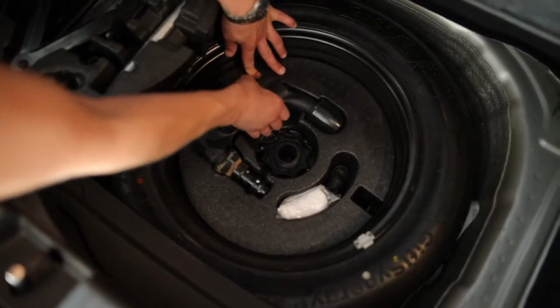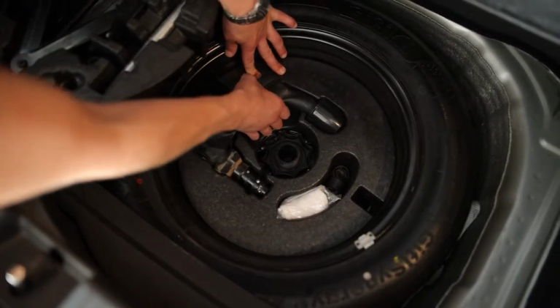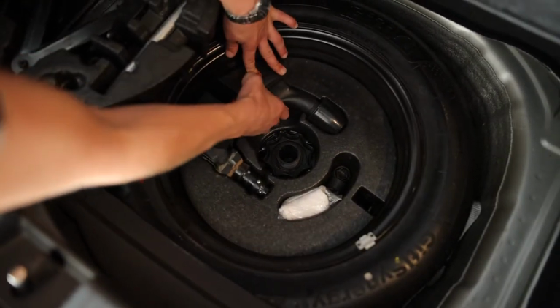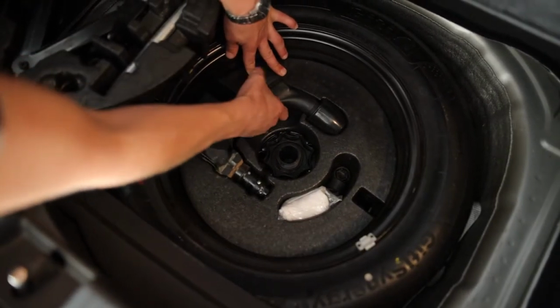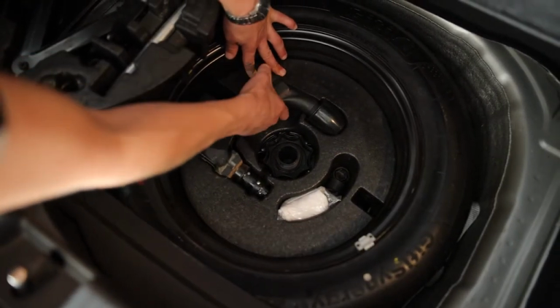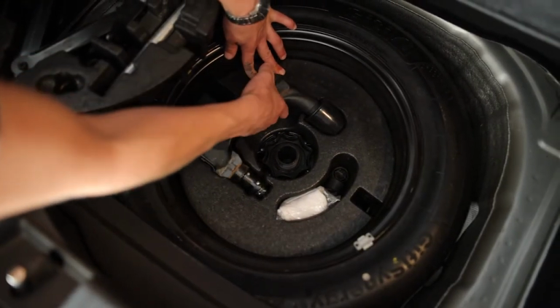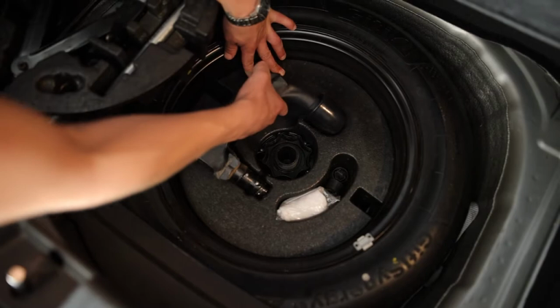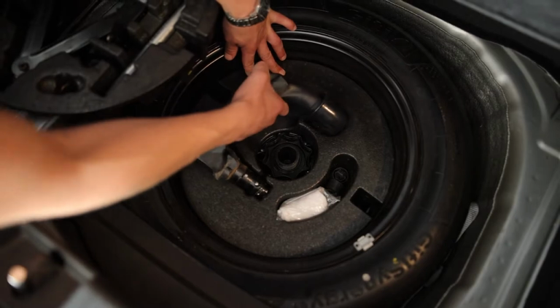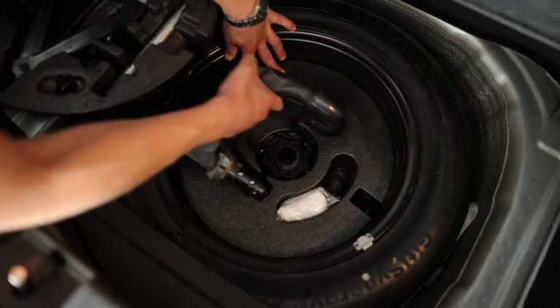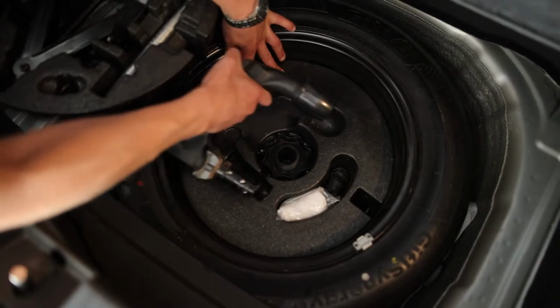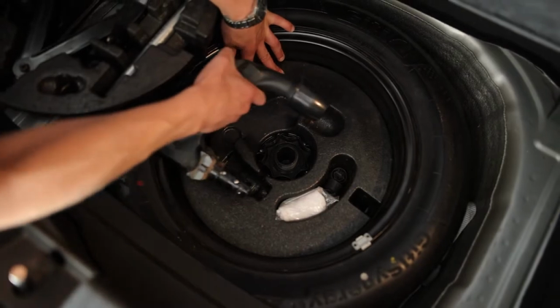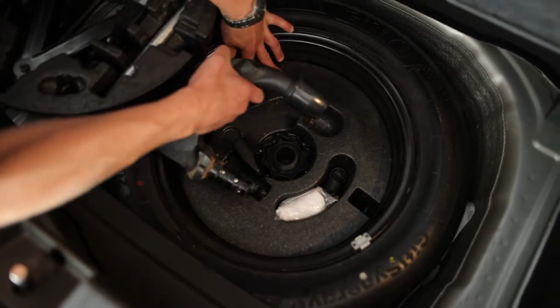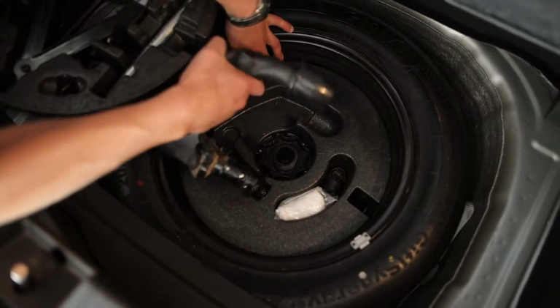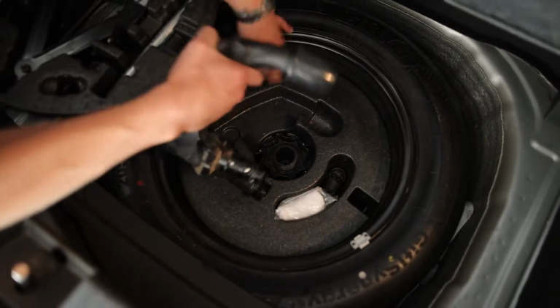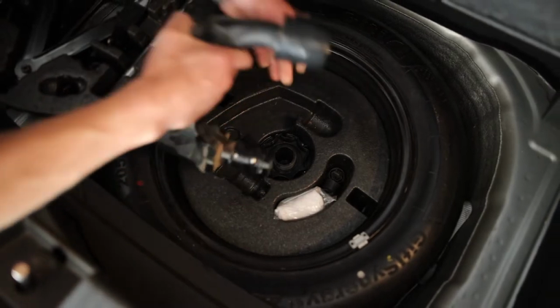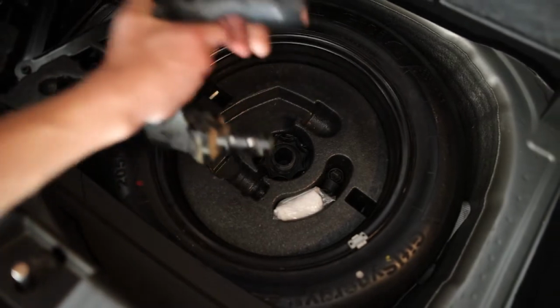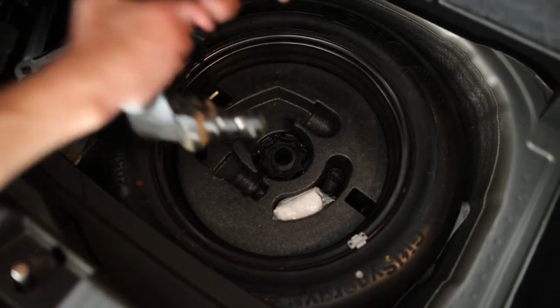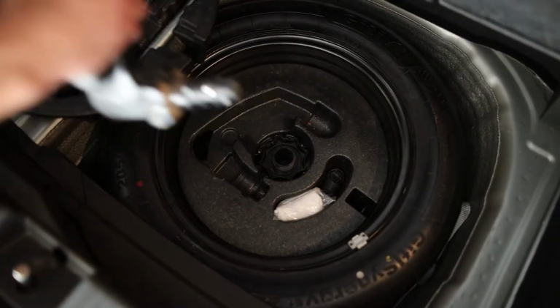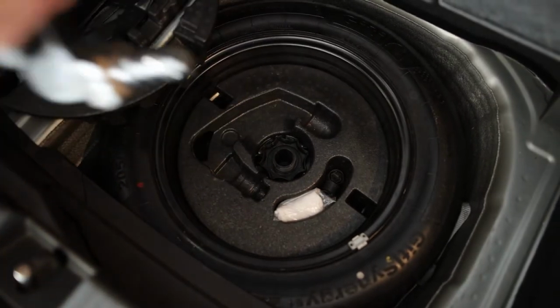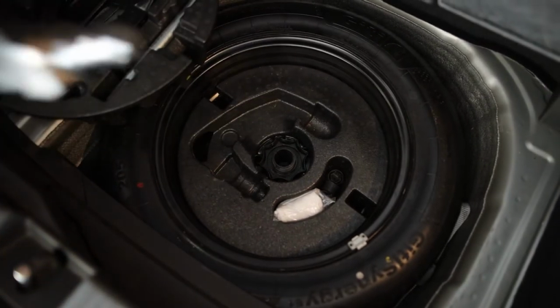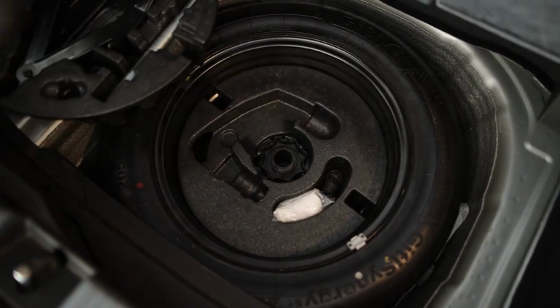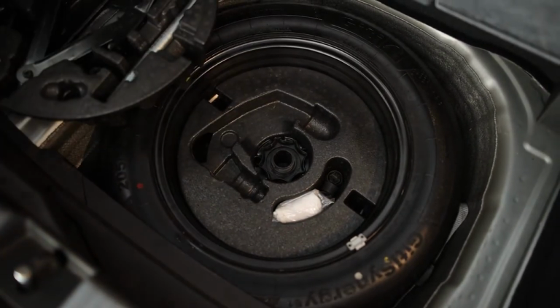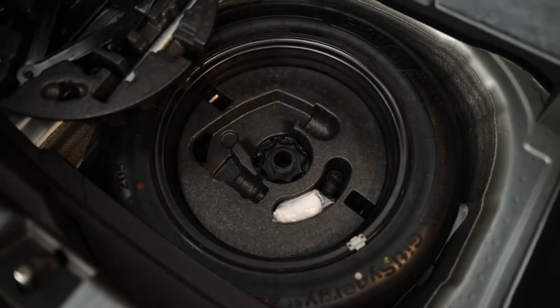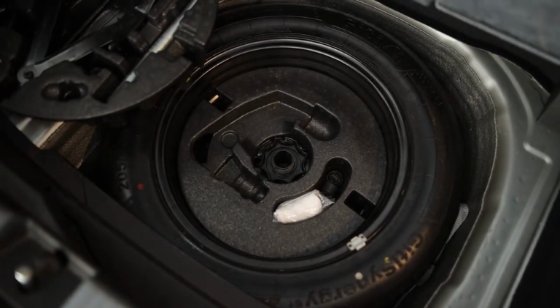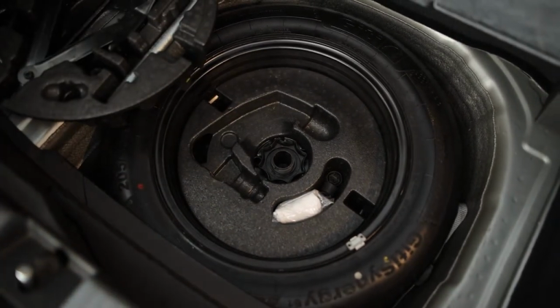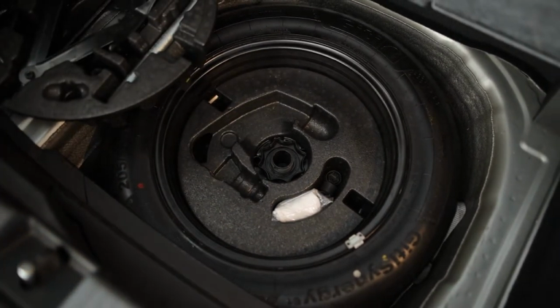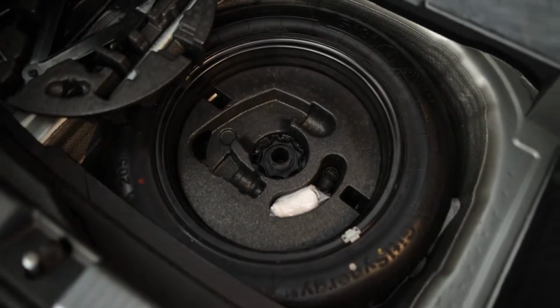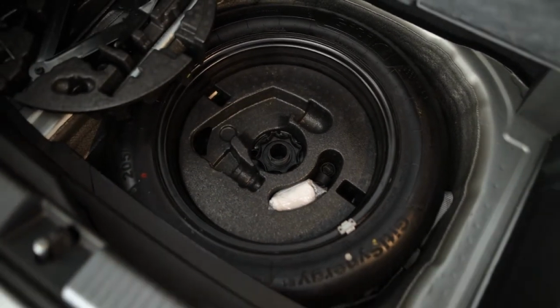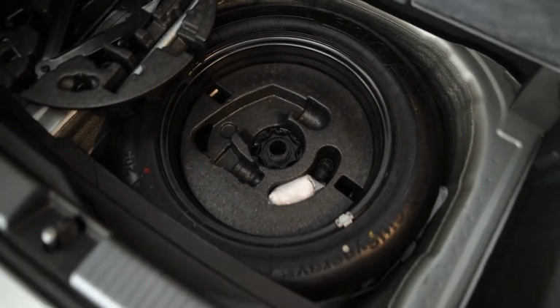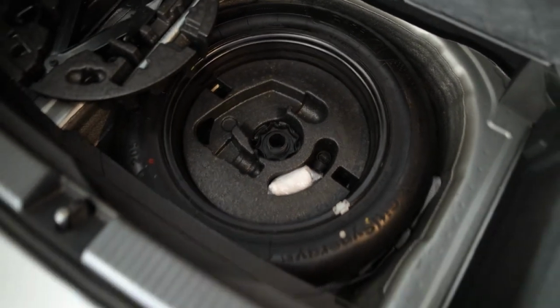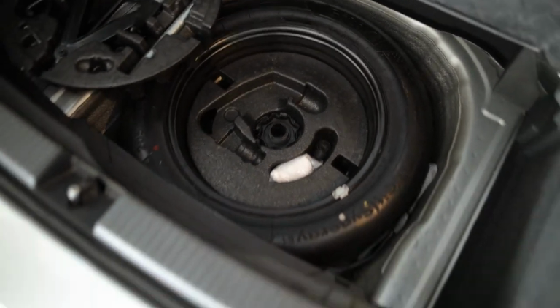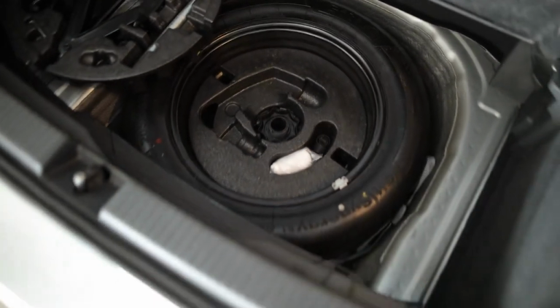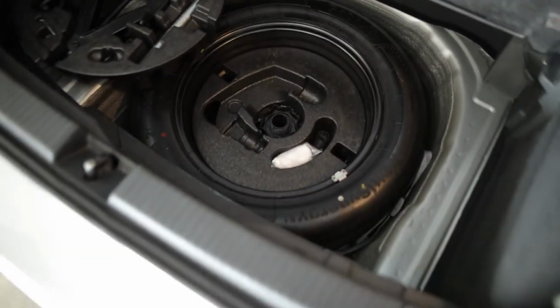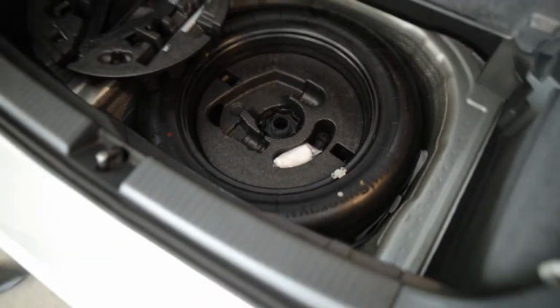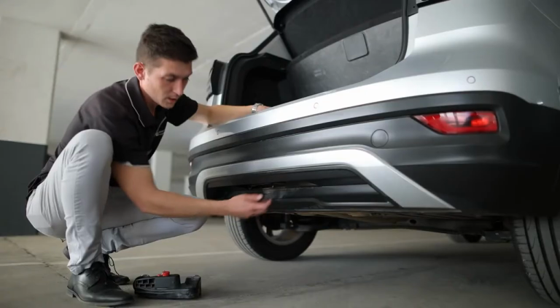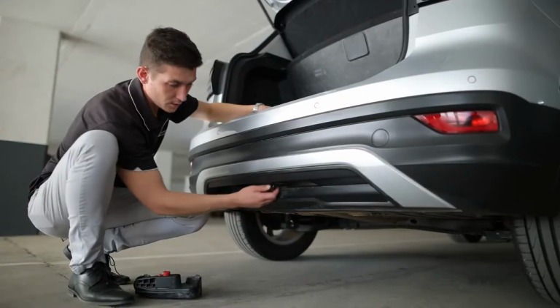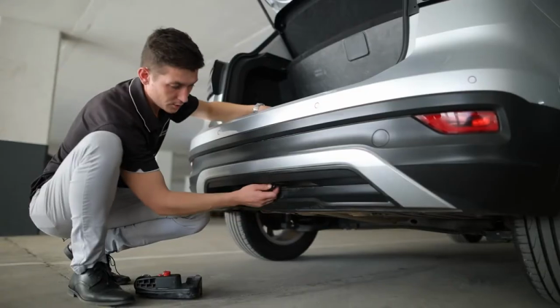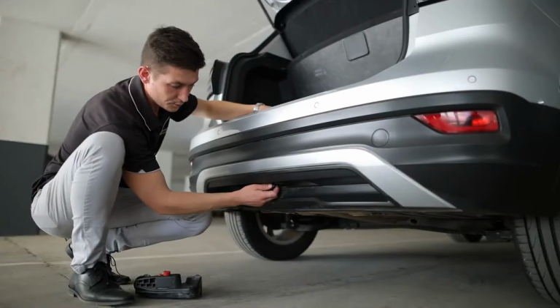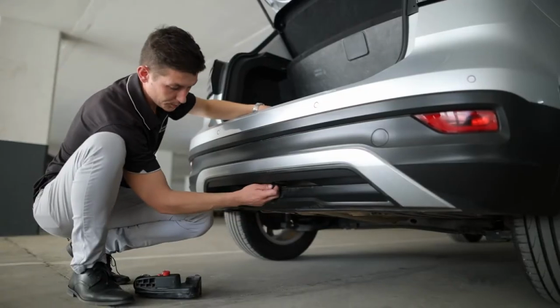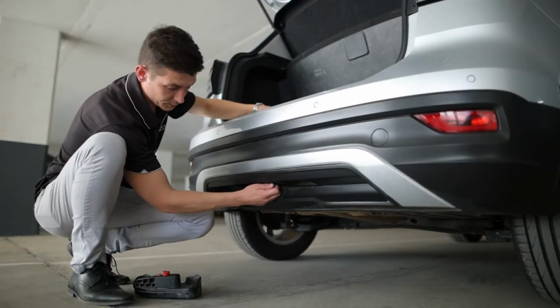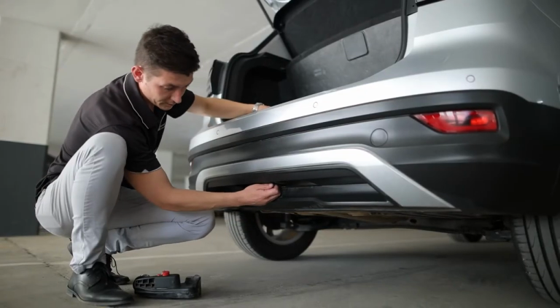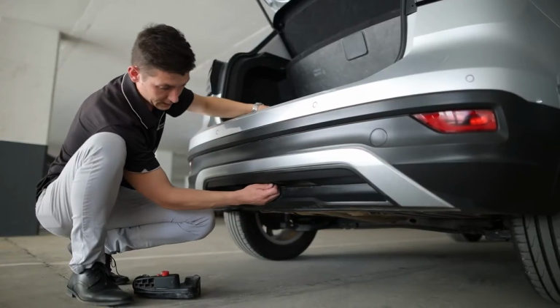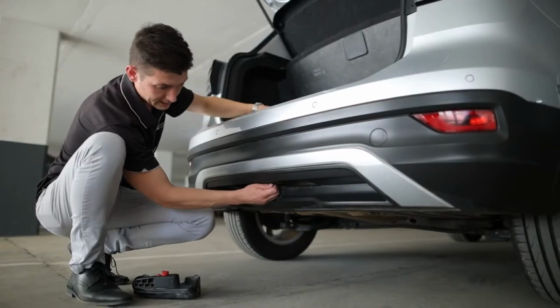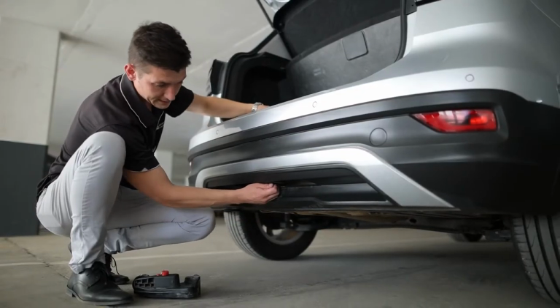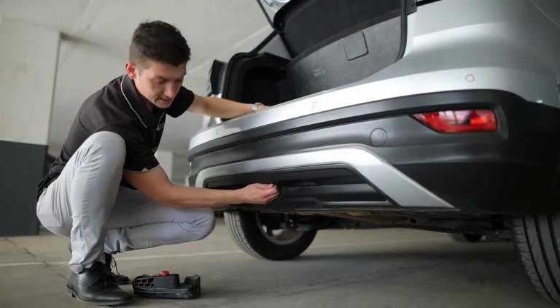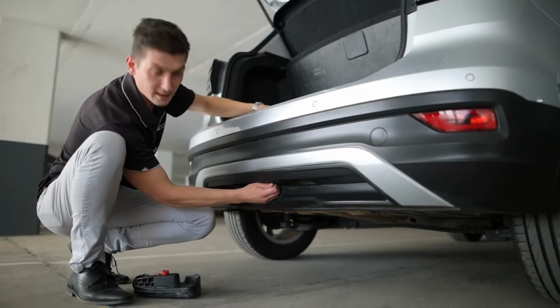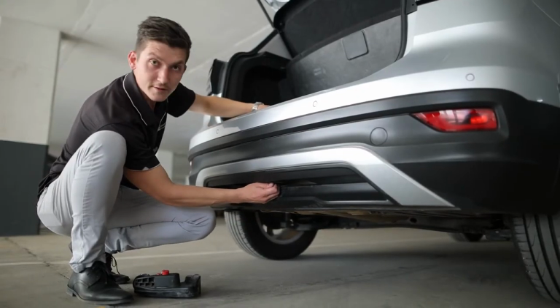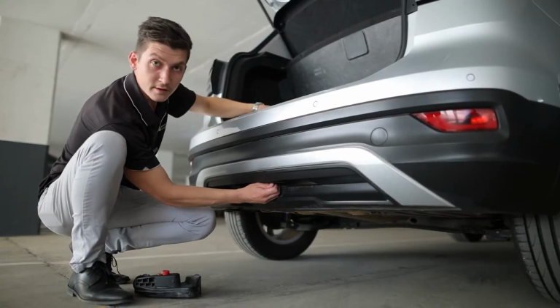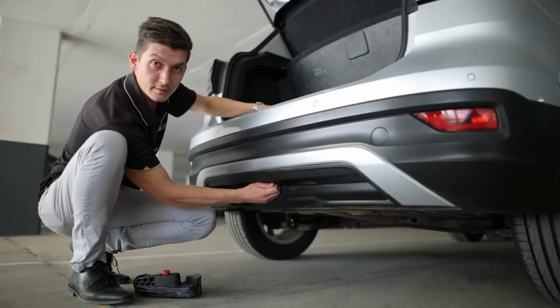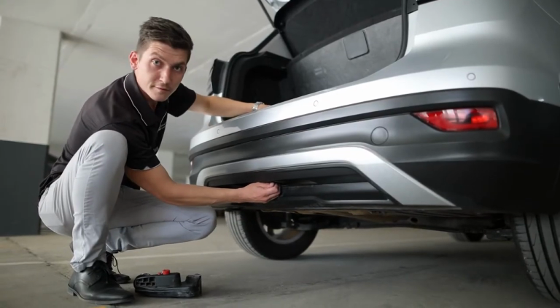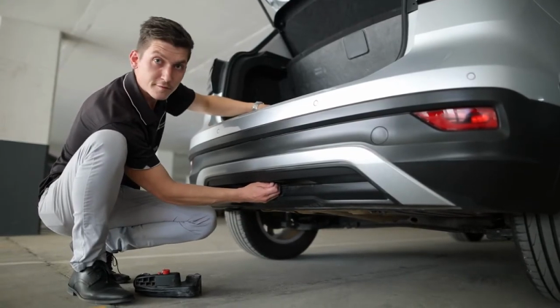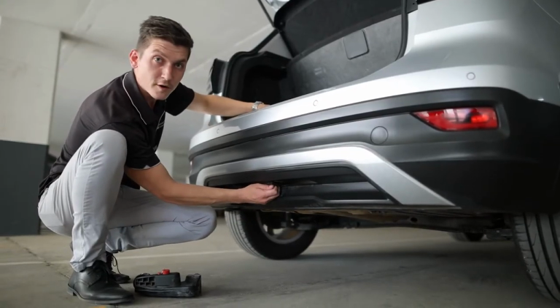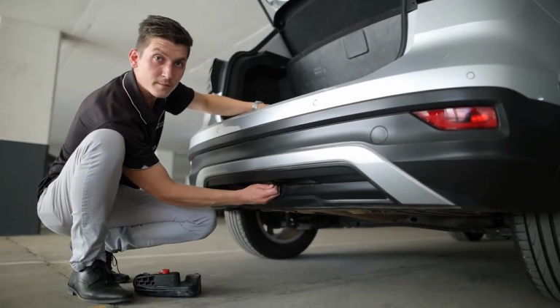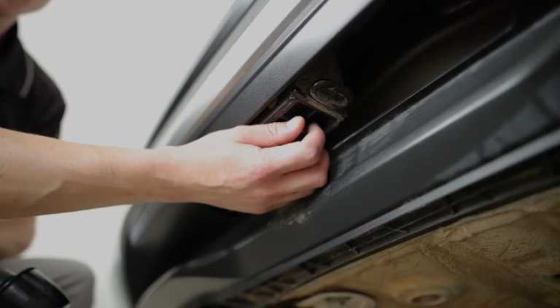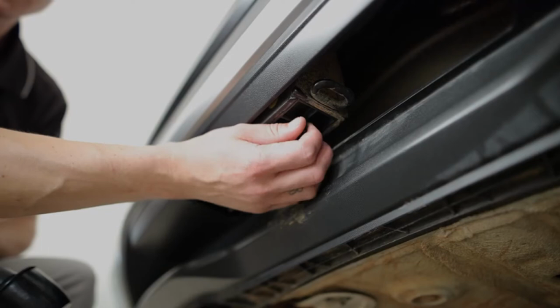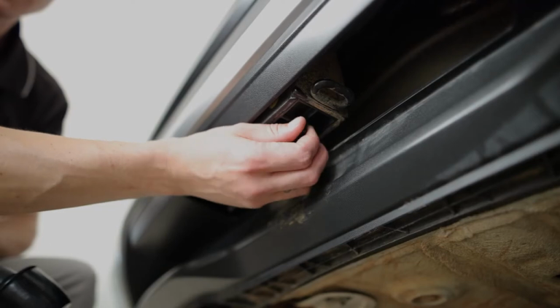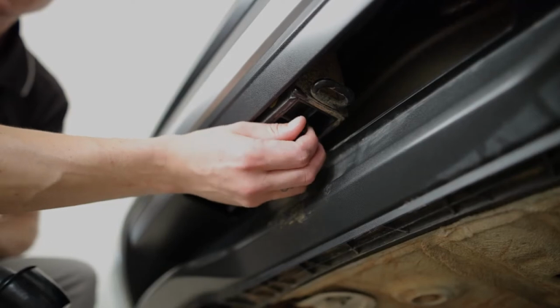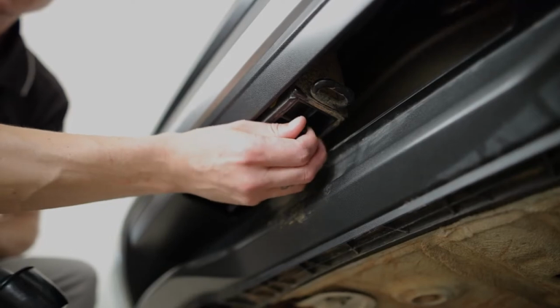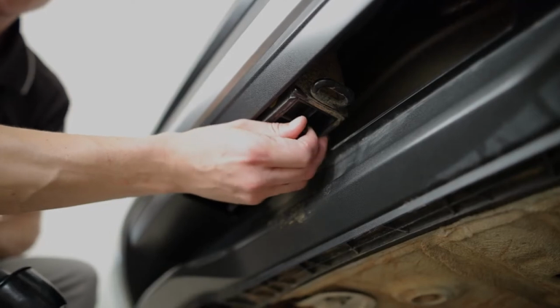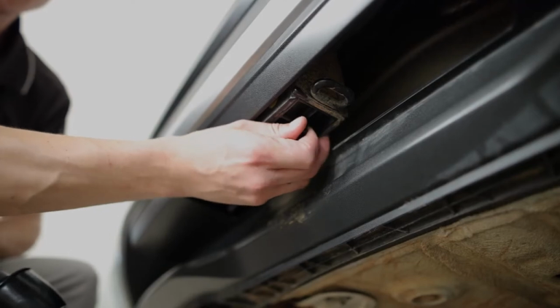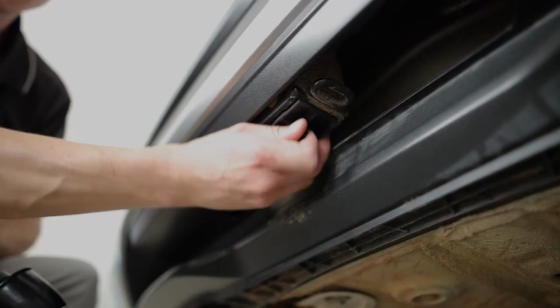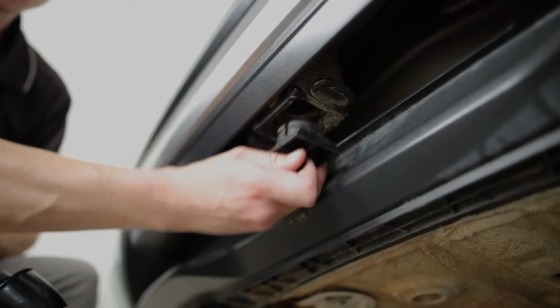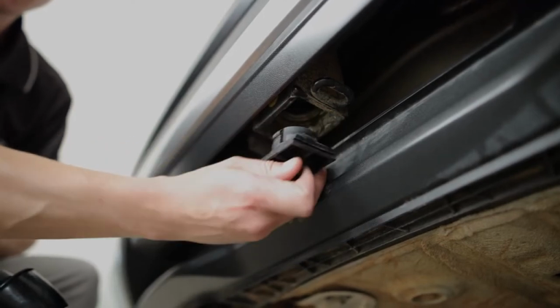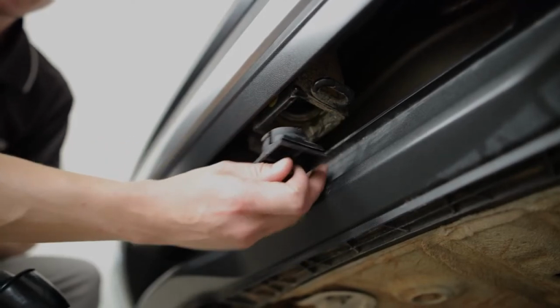Remove your tow bar, move to the back of your vehicle, and remove the dust cover from the tow bar preparation.